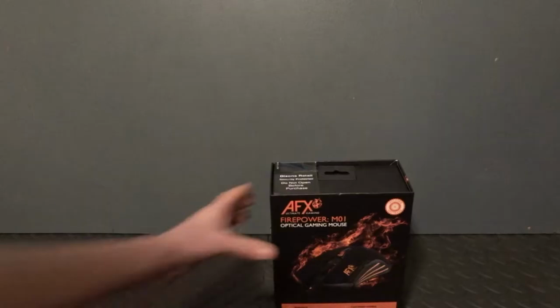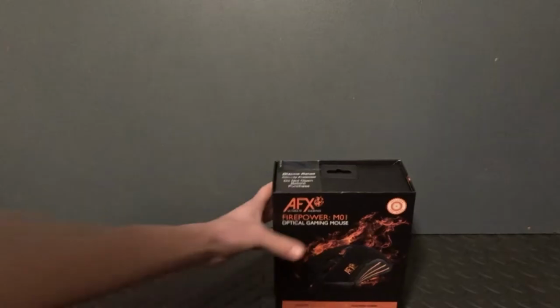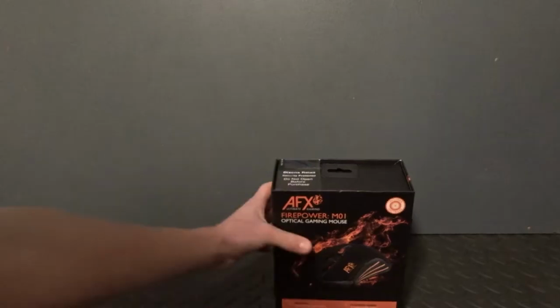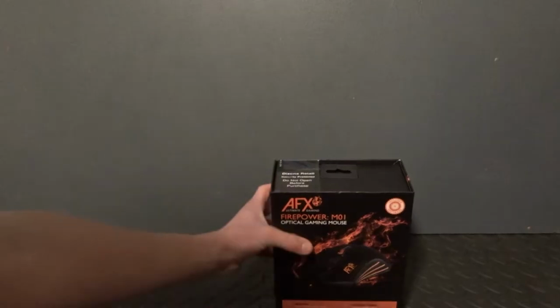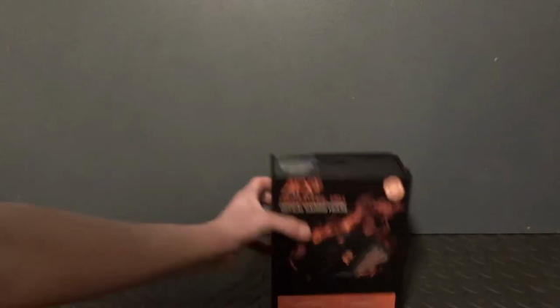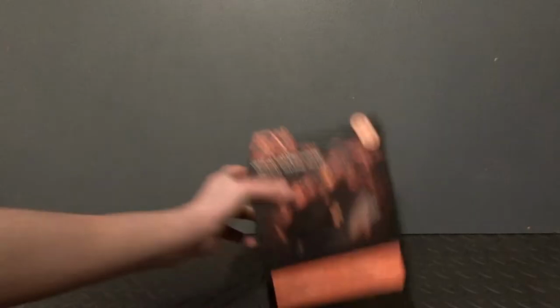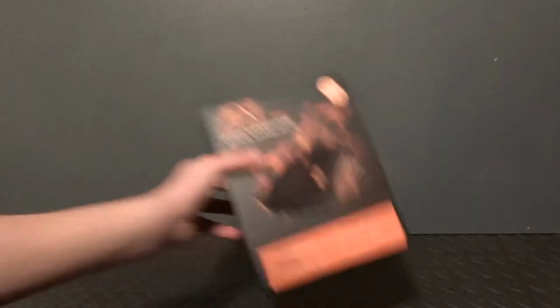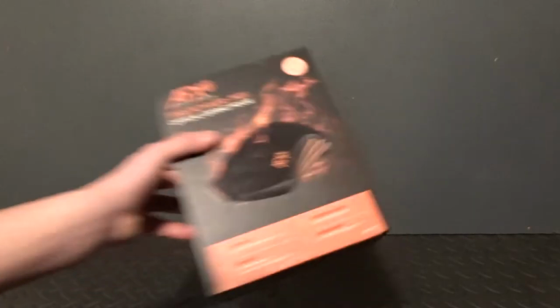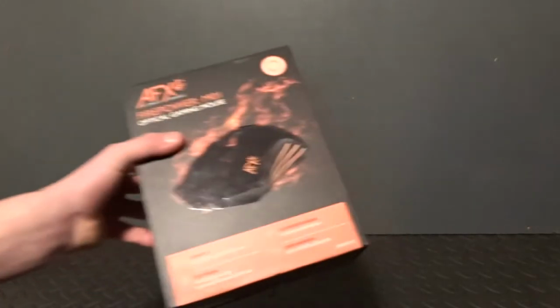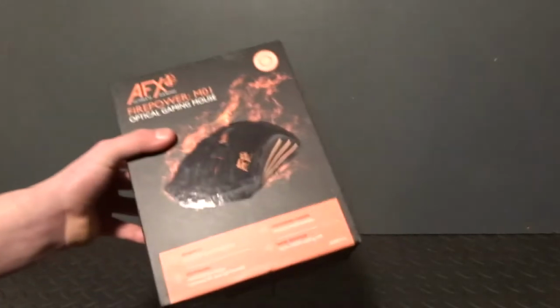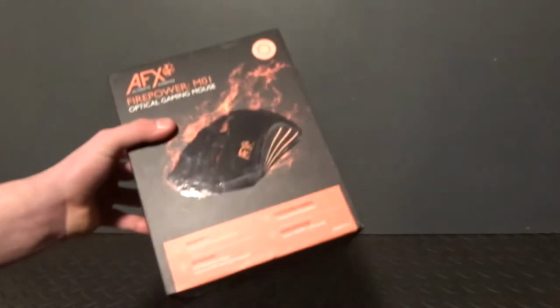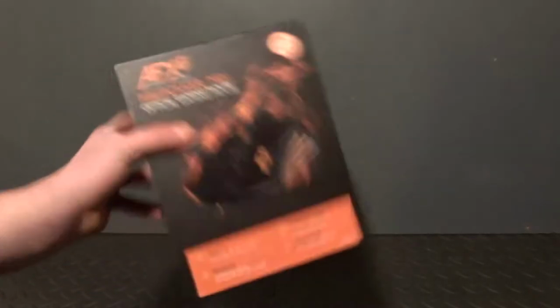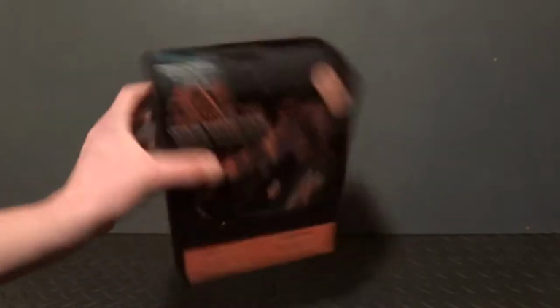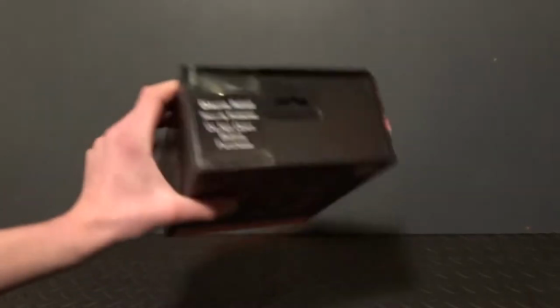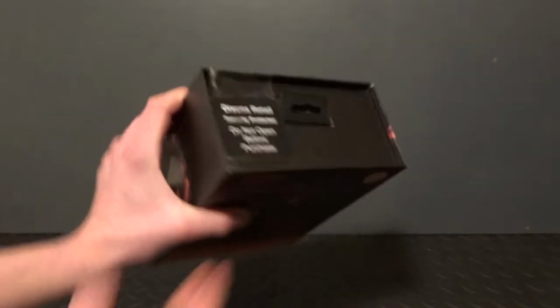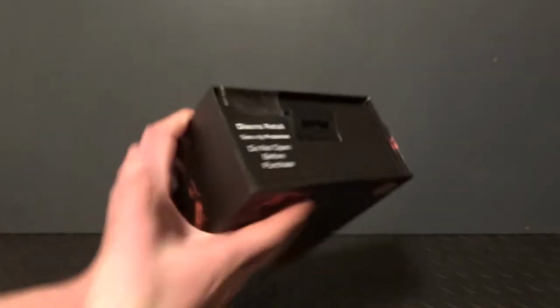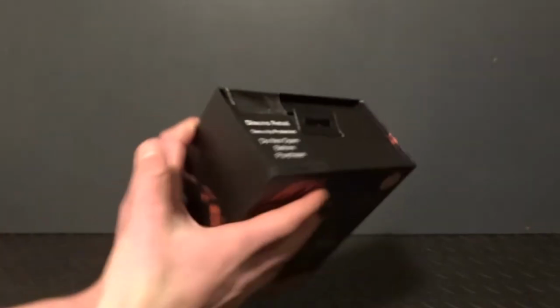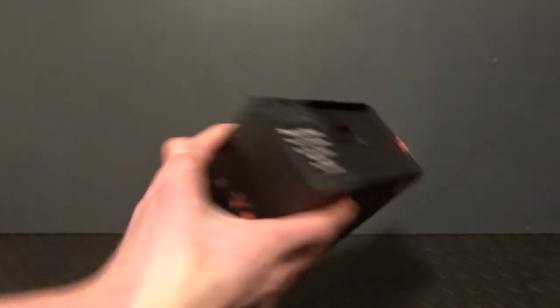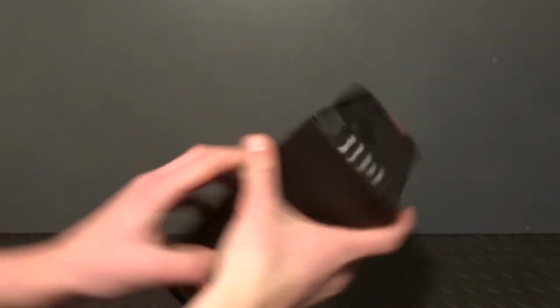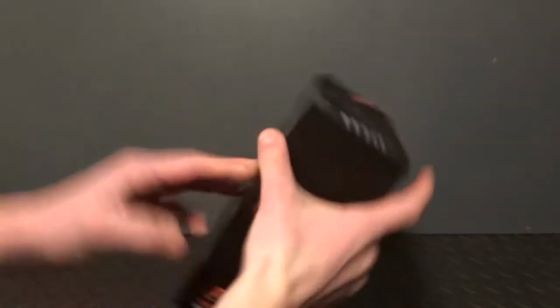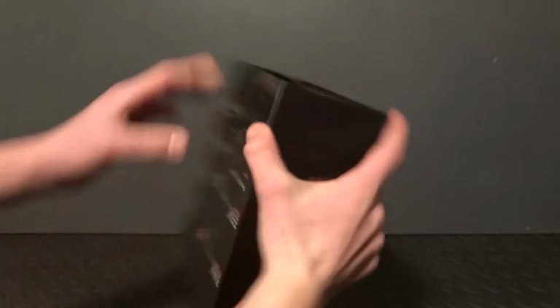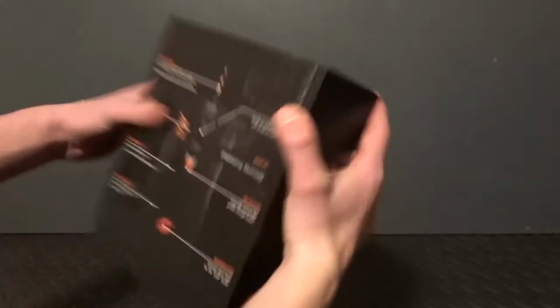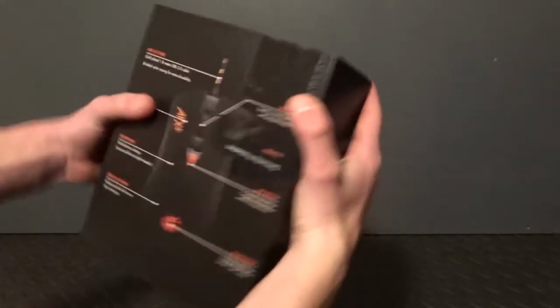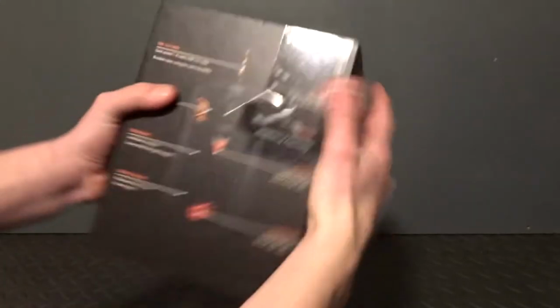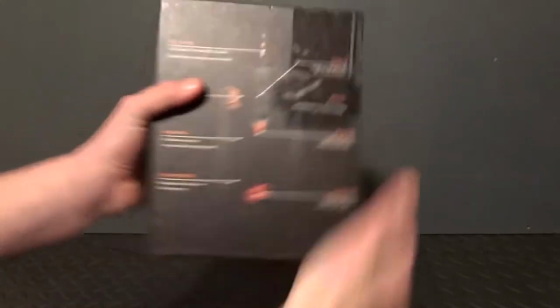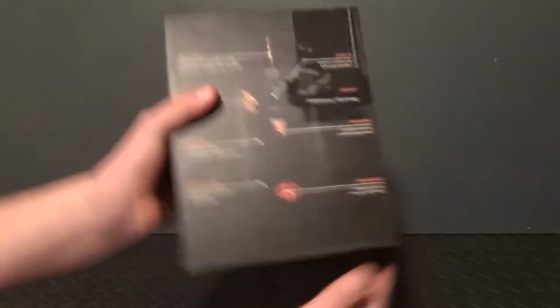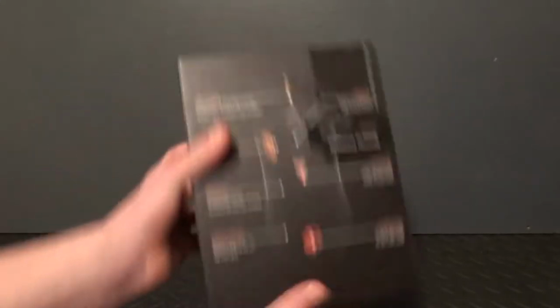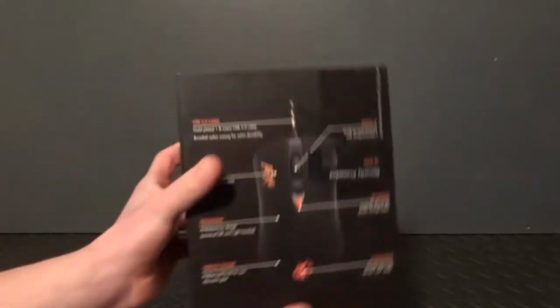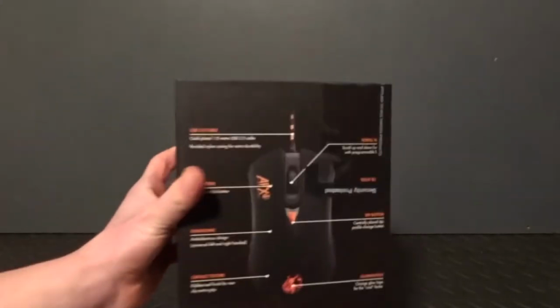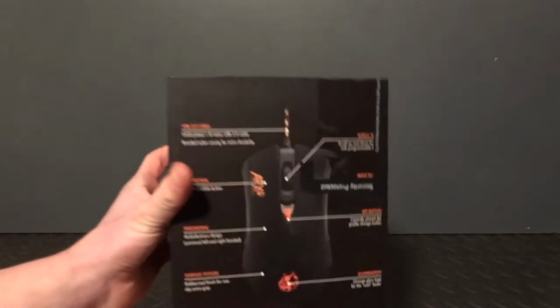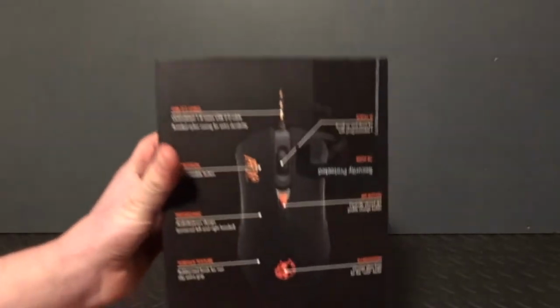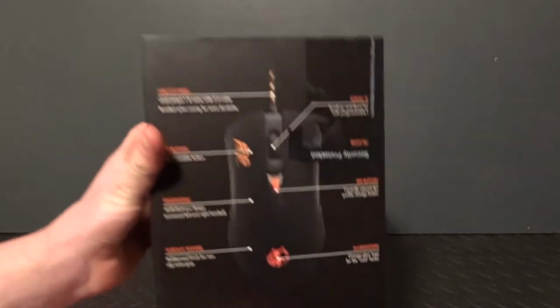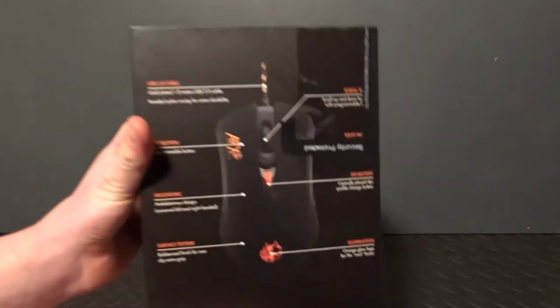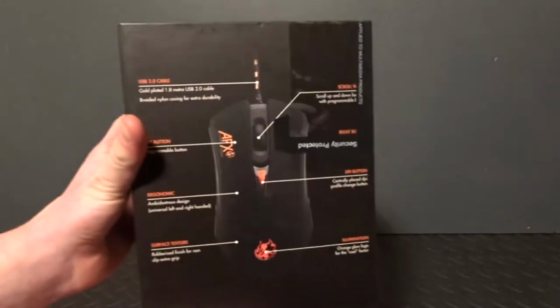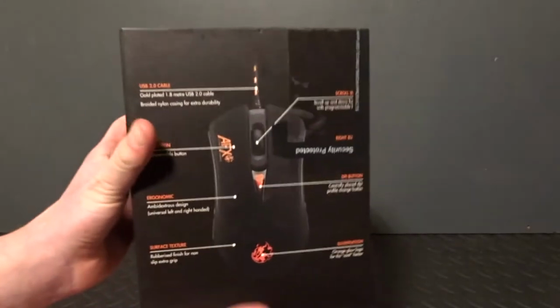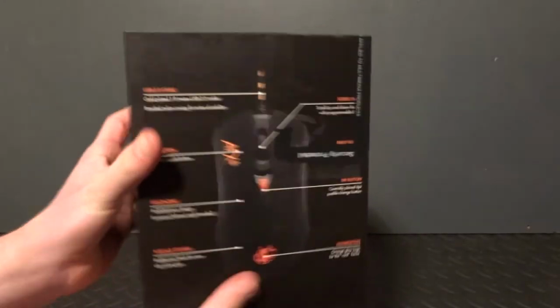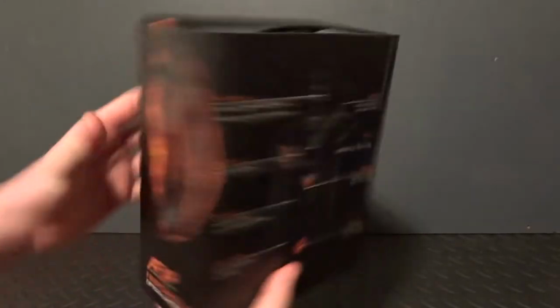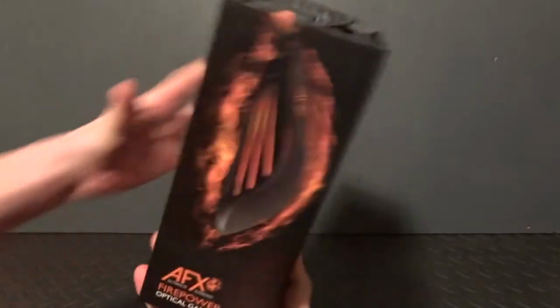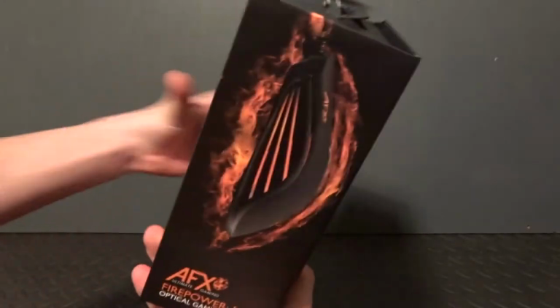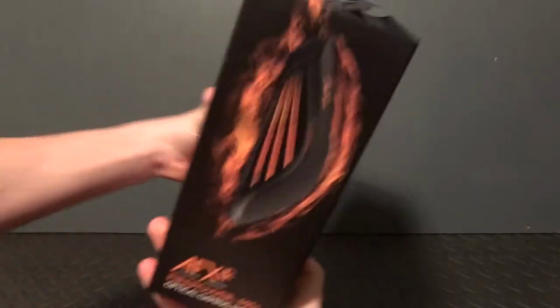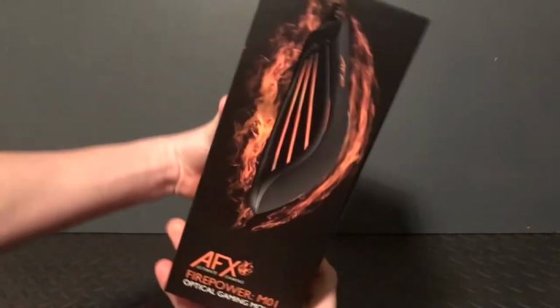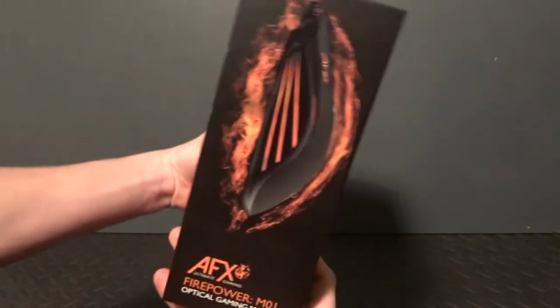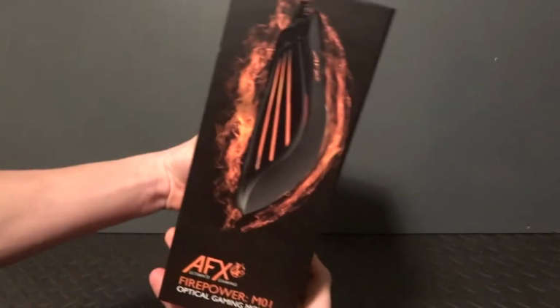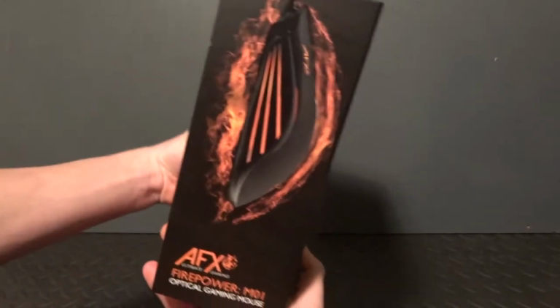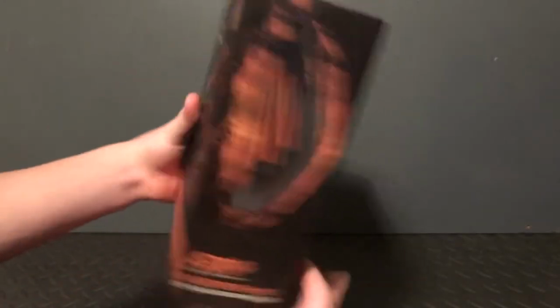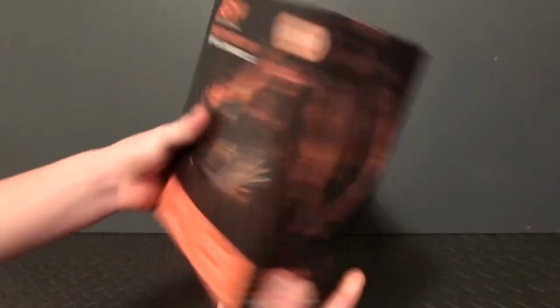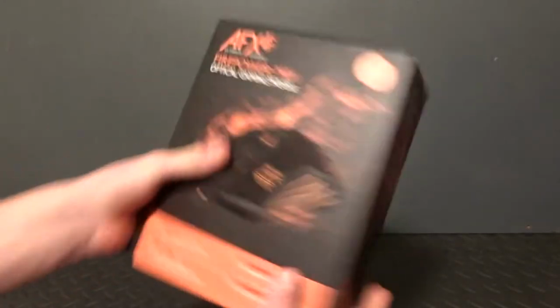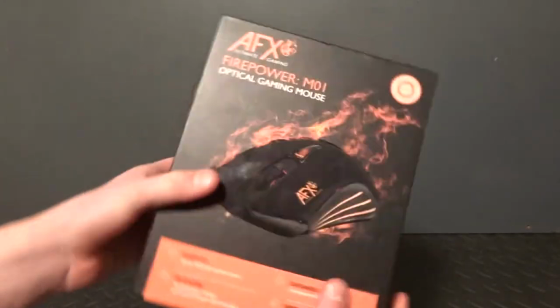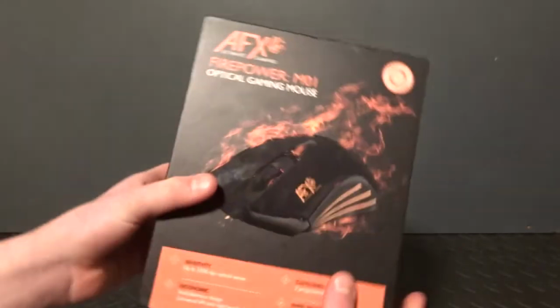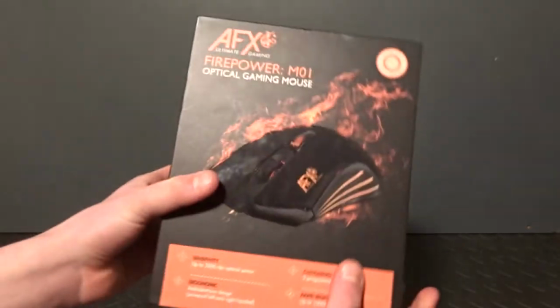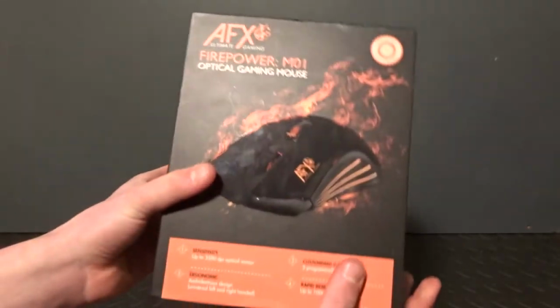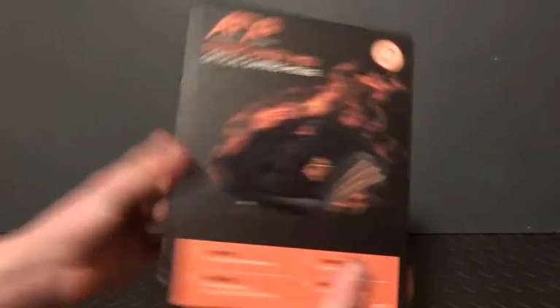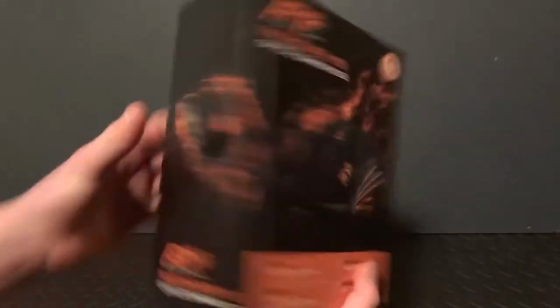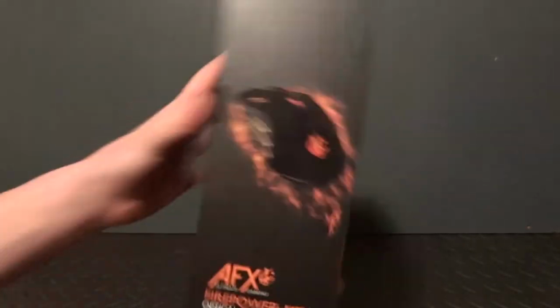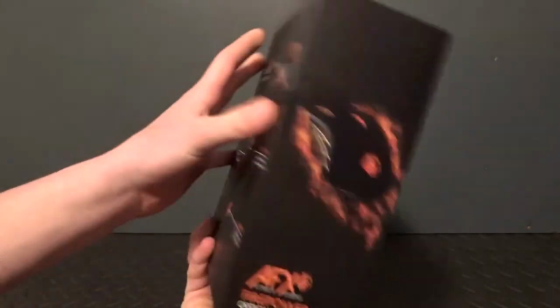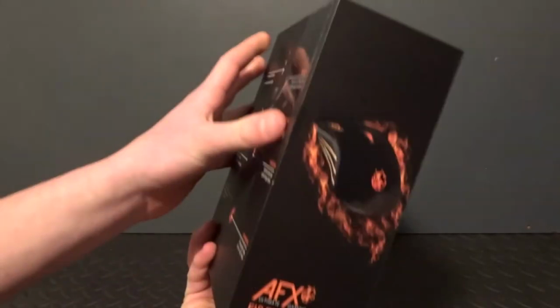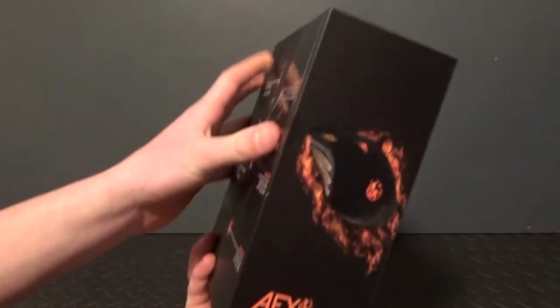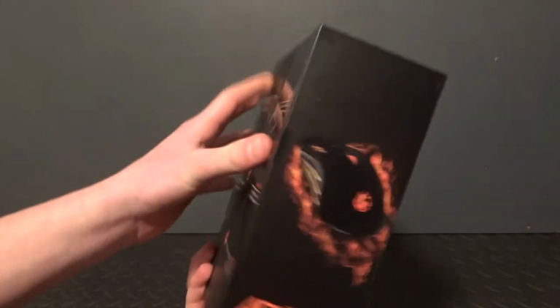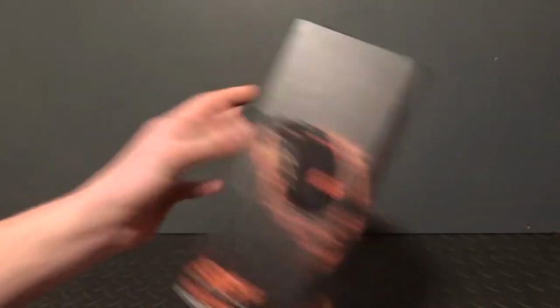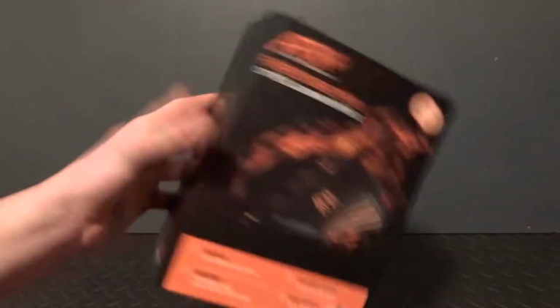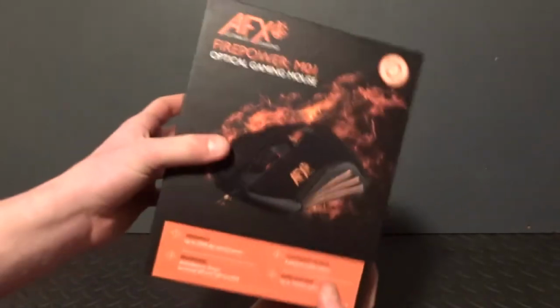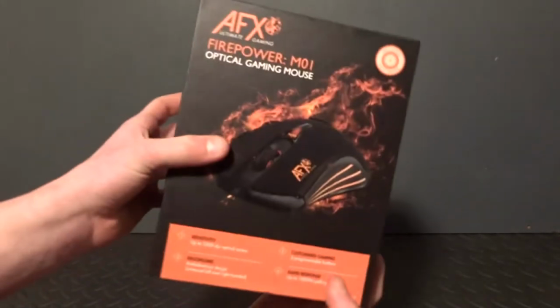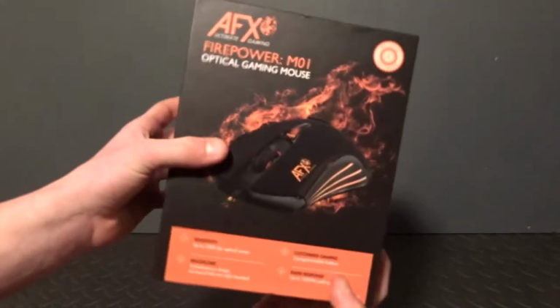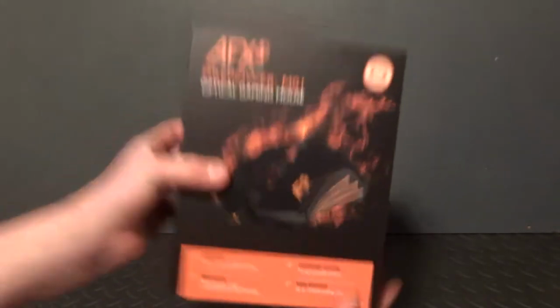What is up guys, it is Ellis here from Tech2s UK, and in this video we are going to be unboxing the AFX Firepower M01 Gaming Mouse.